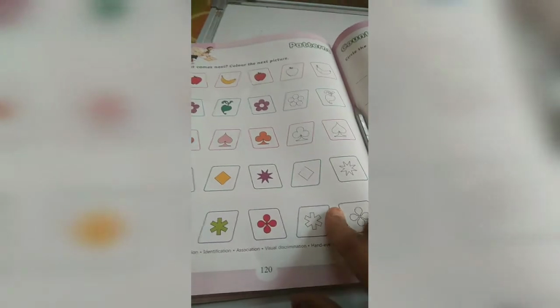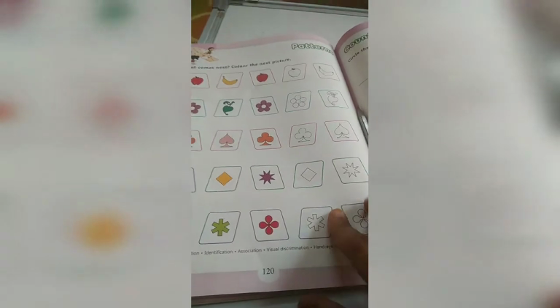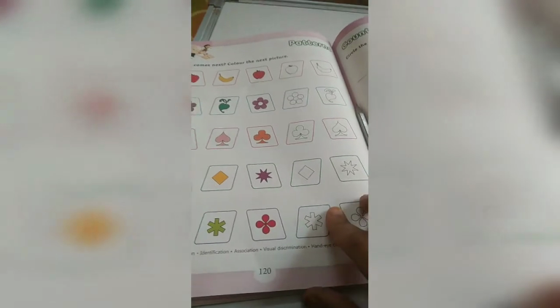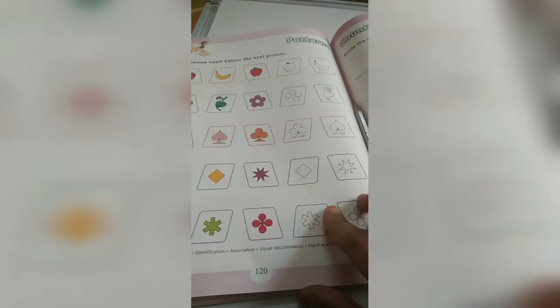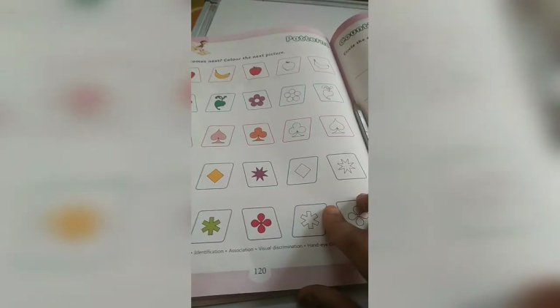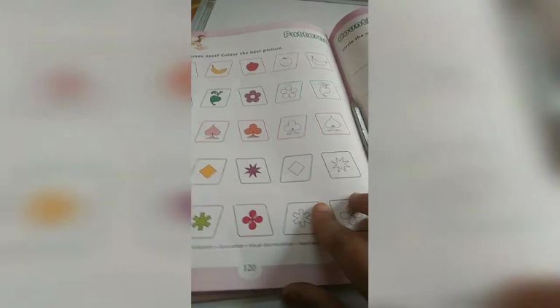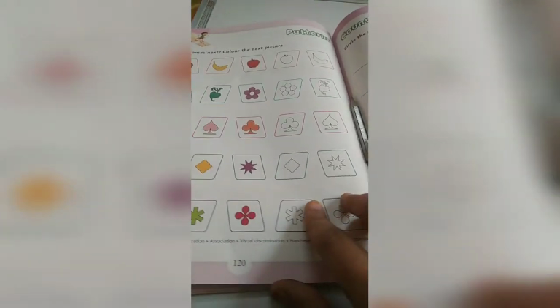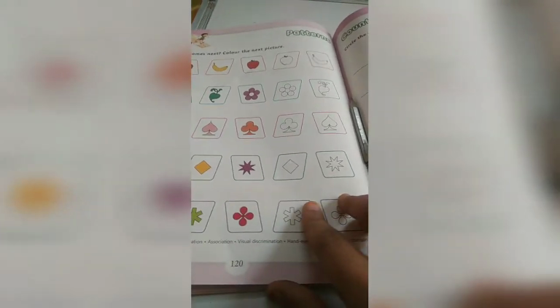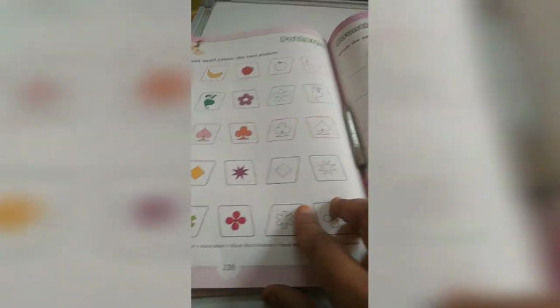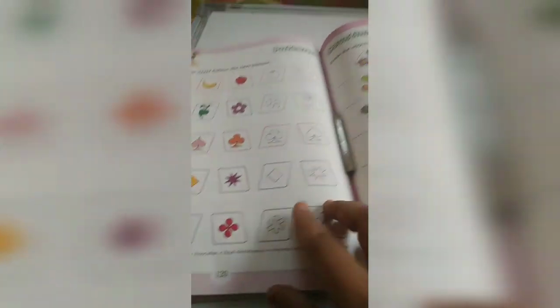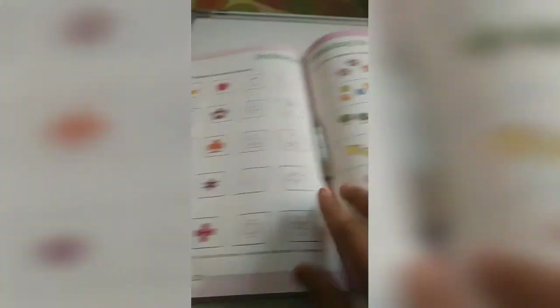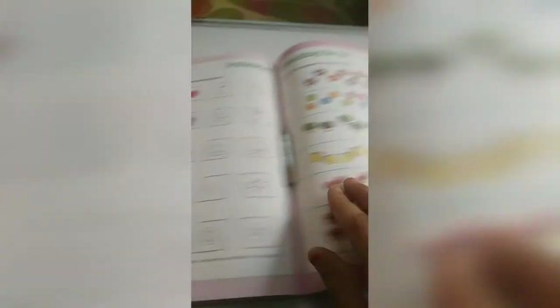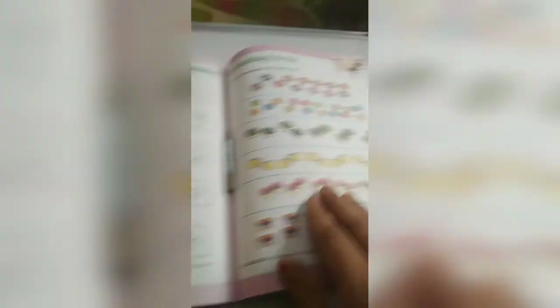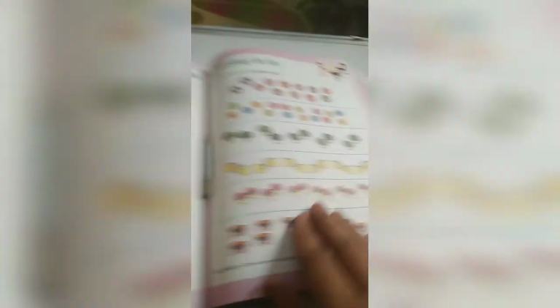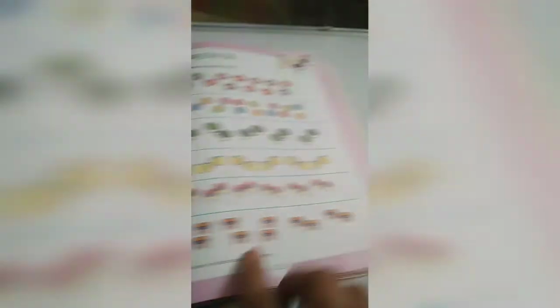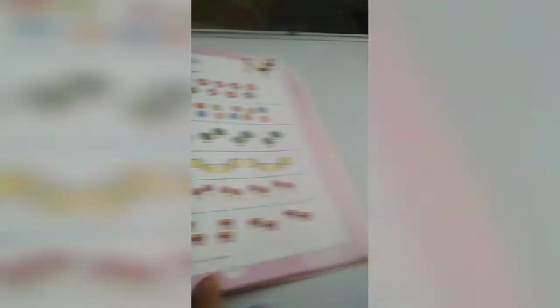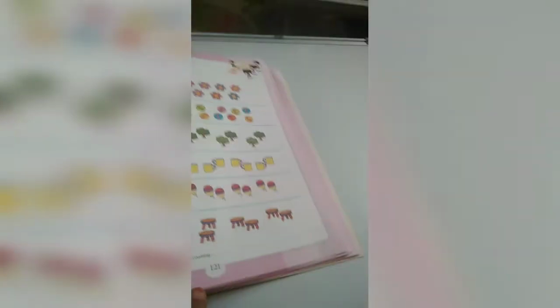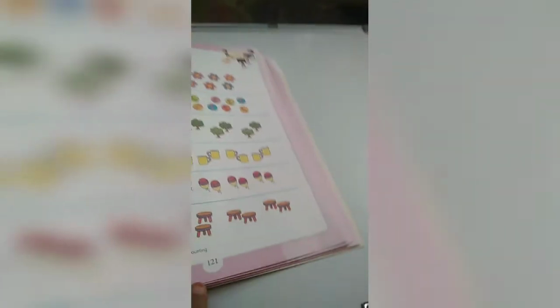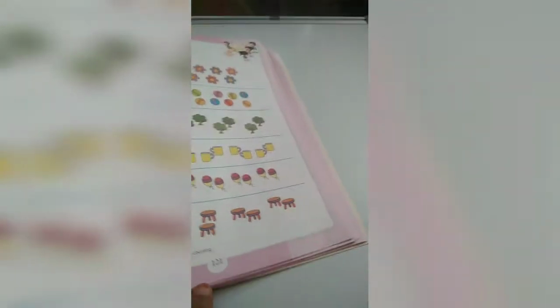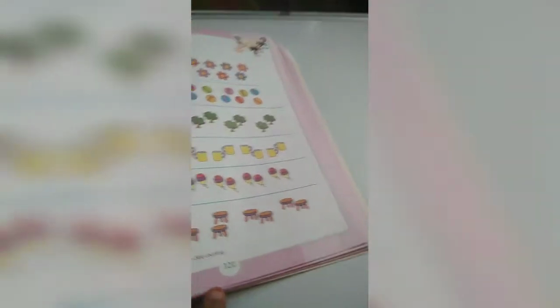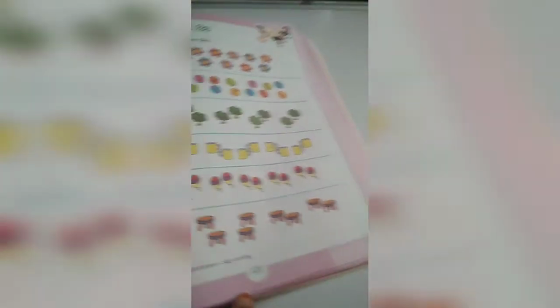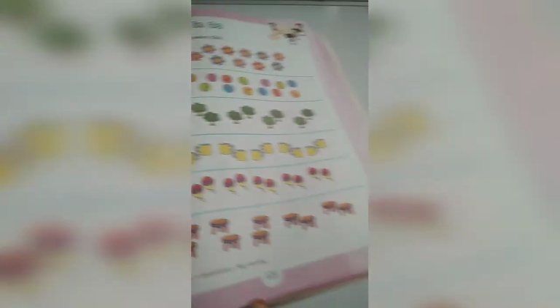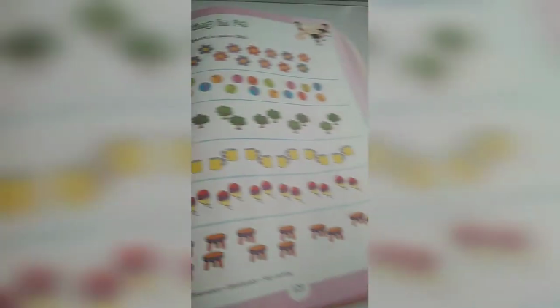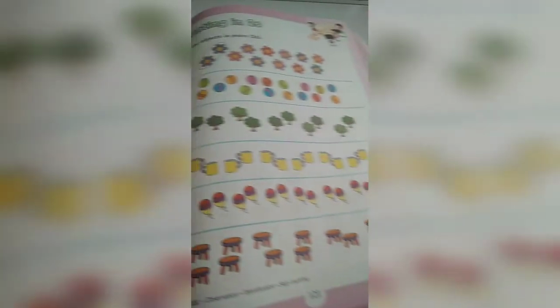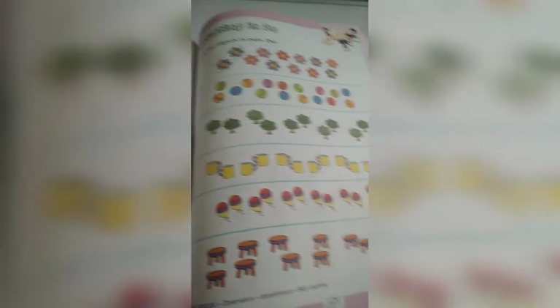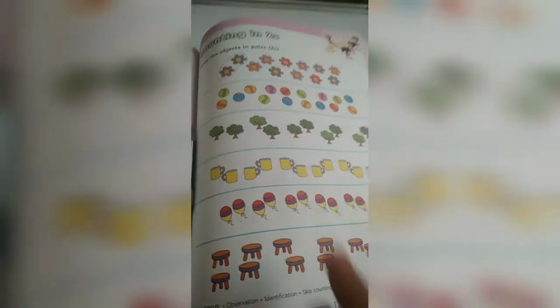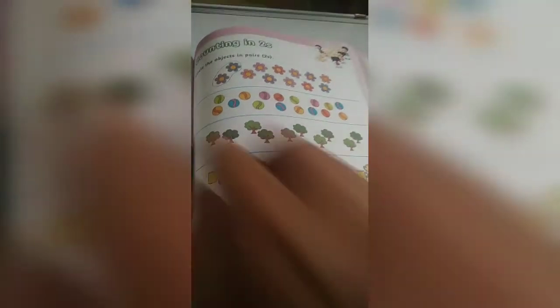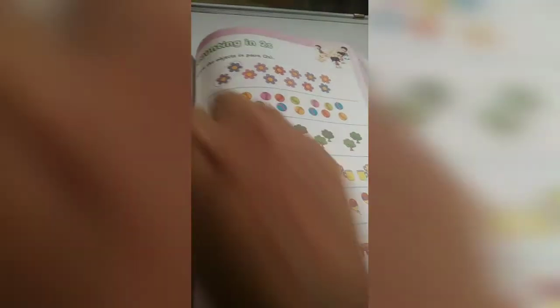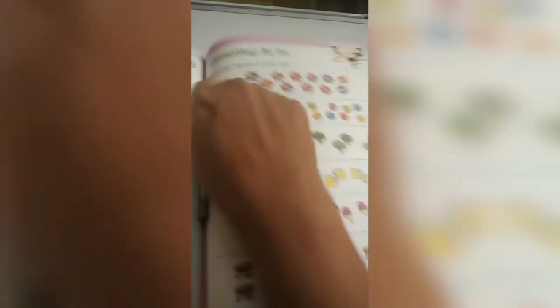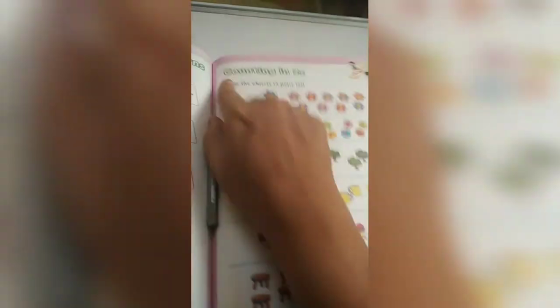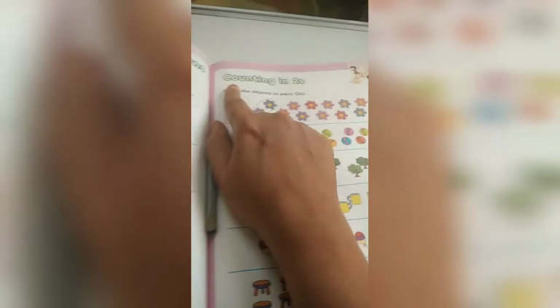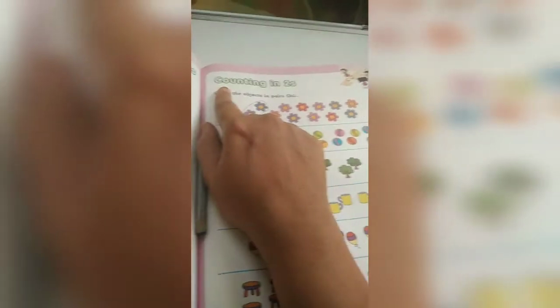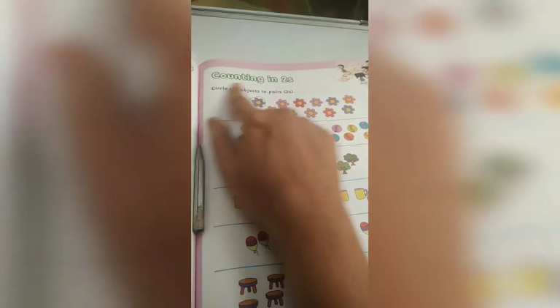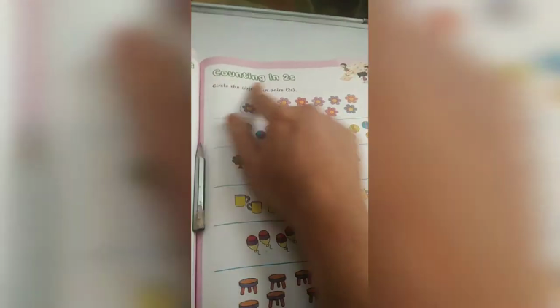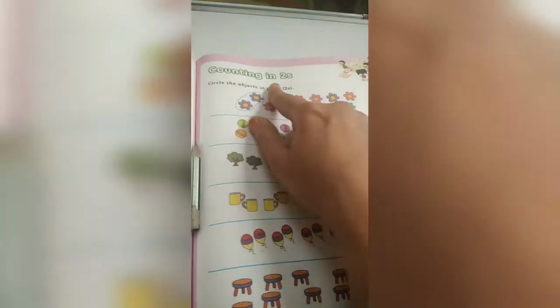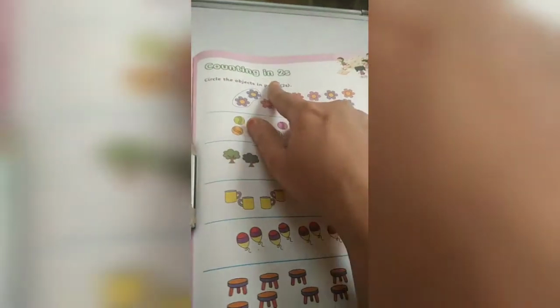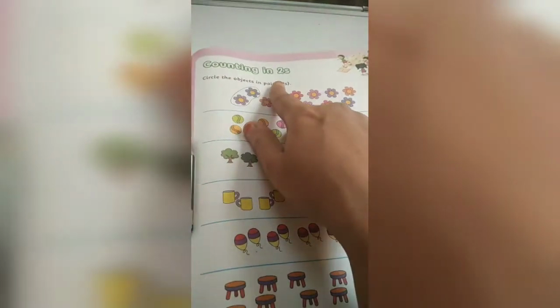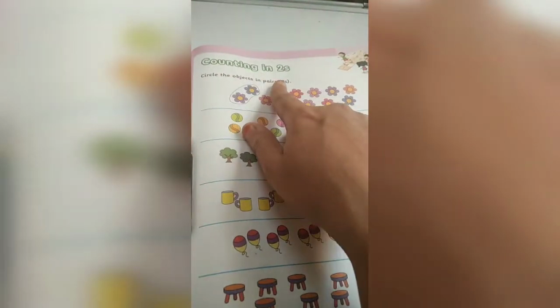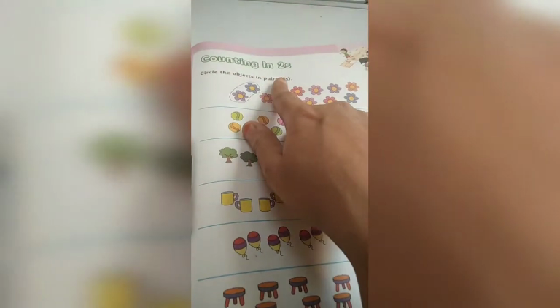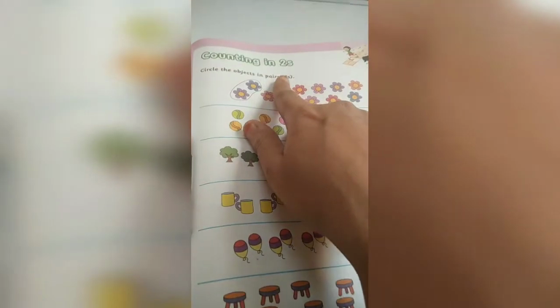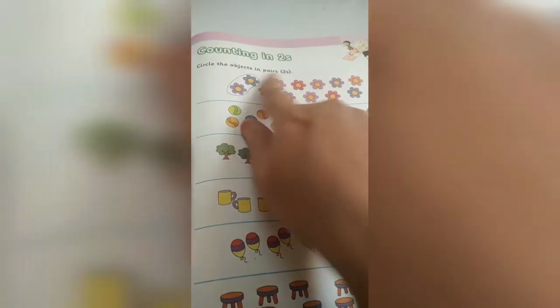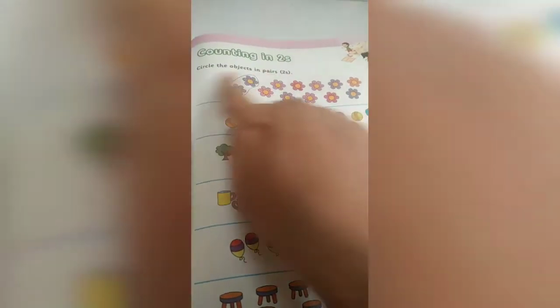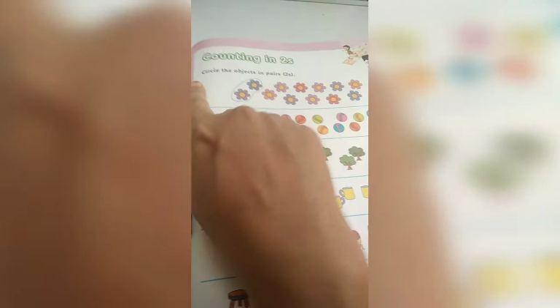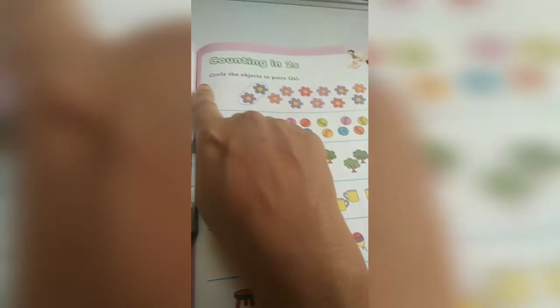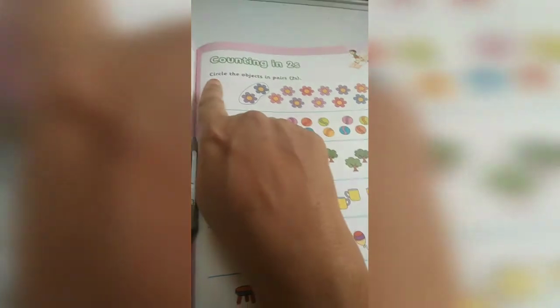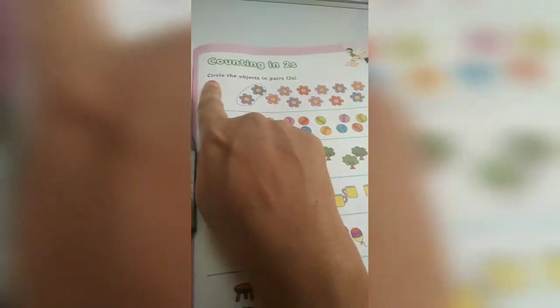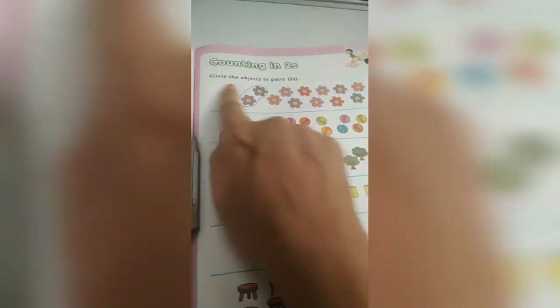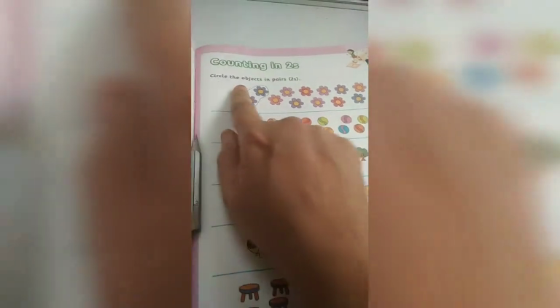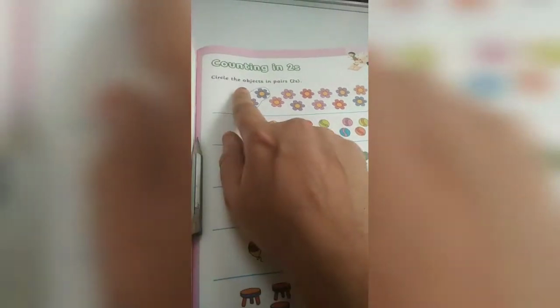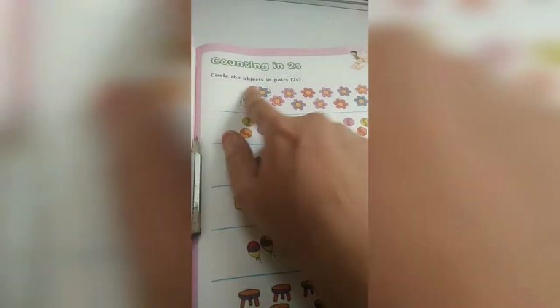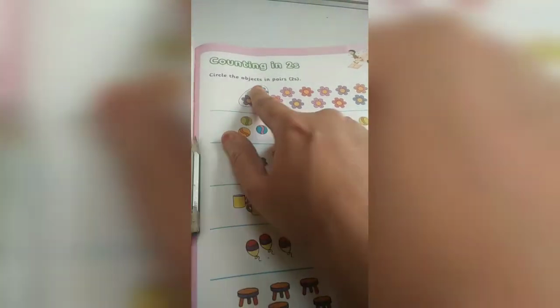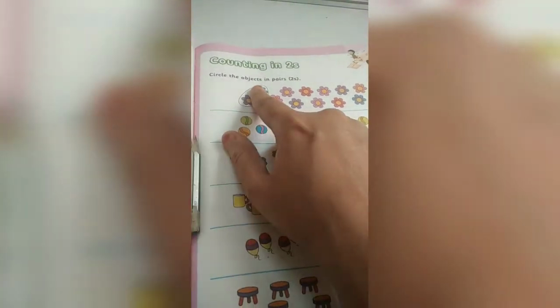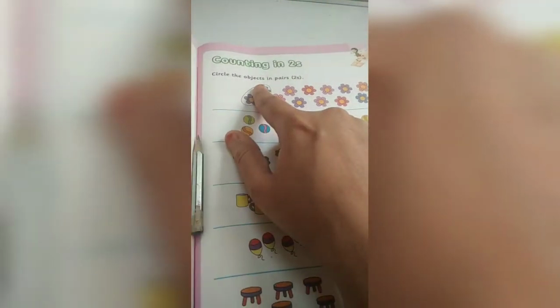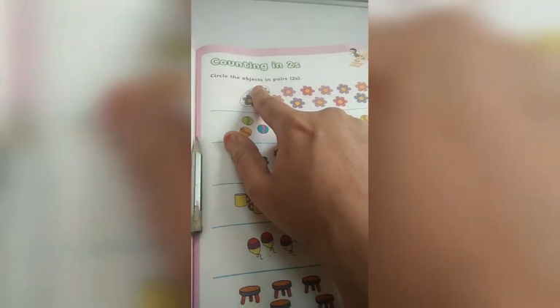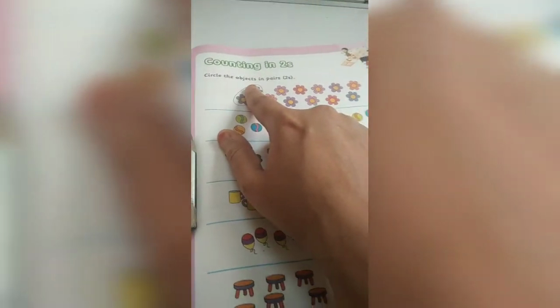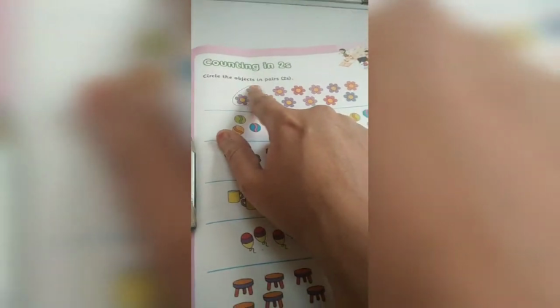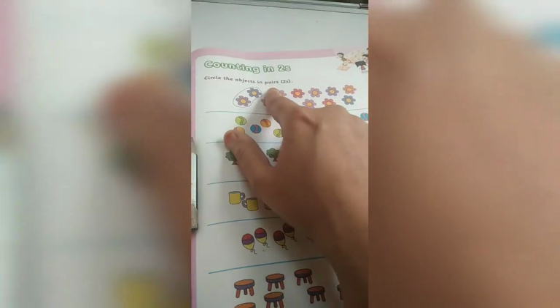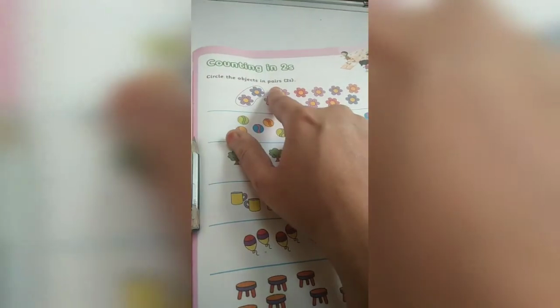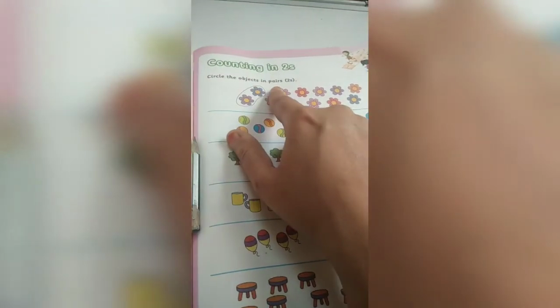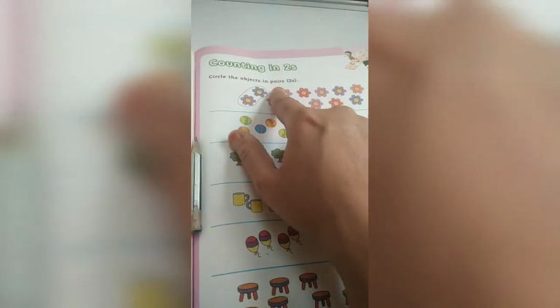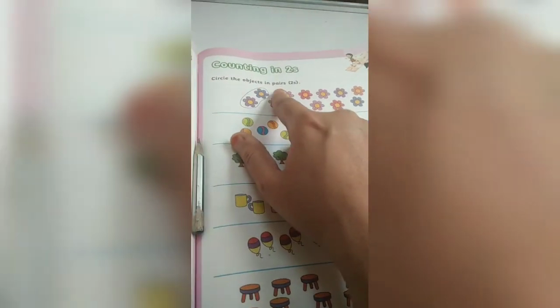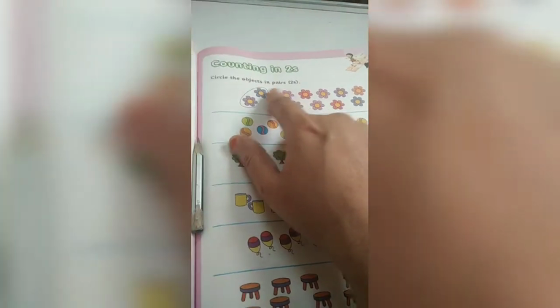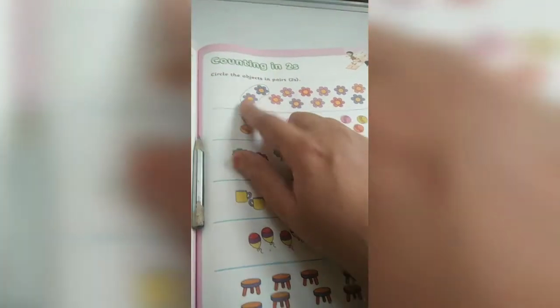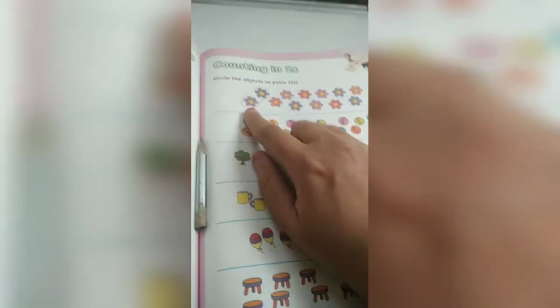Then page number 121 — counting in twos. Circle the objects in pairs.